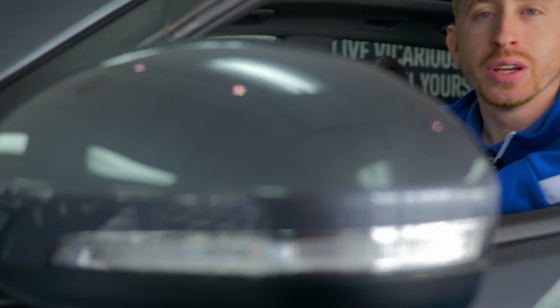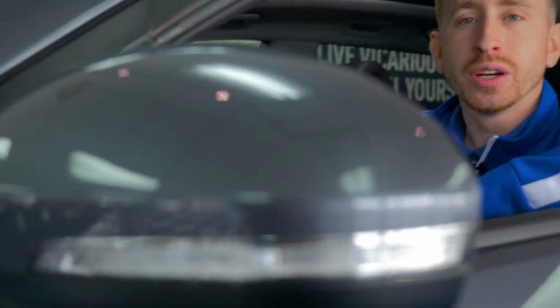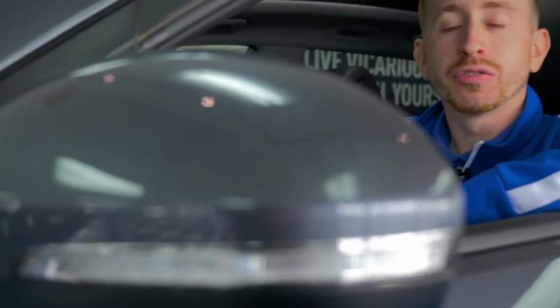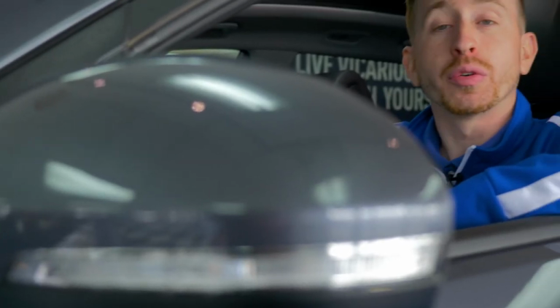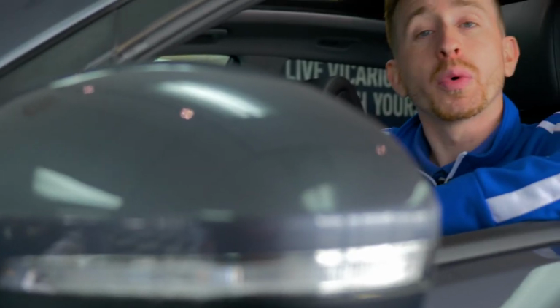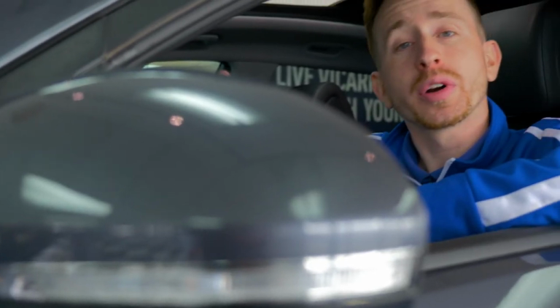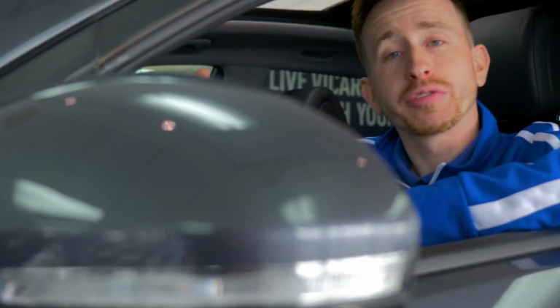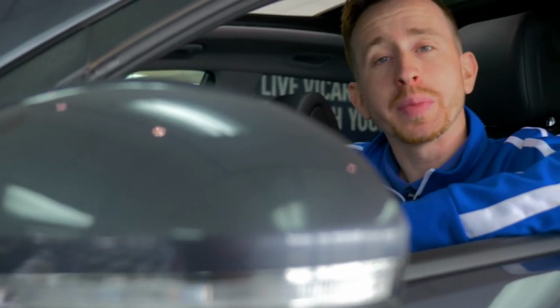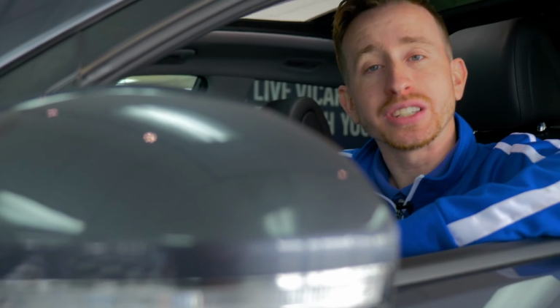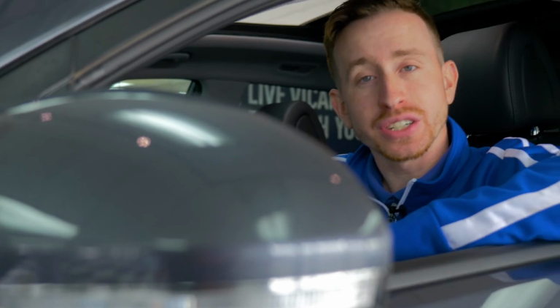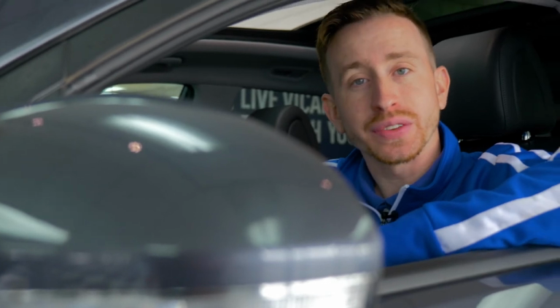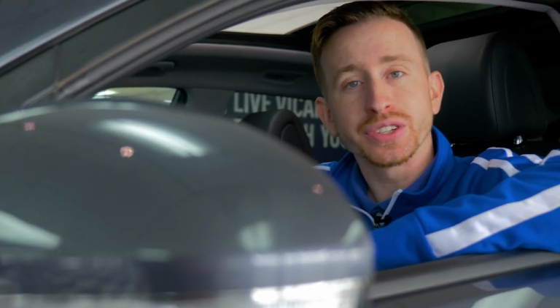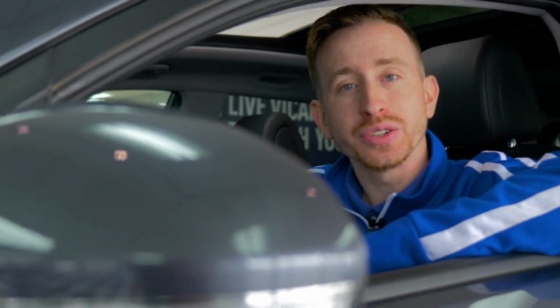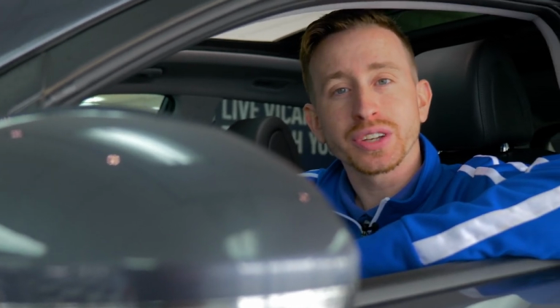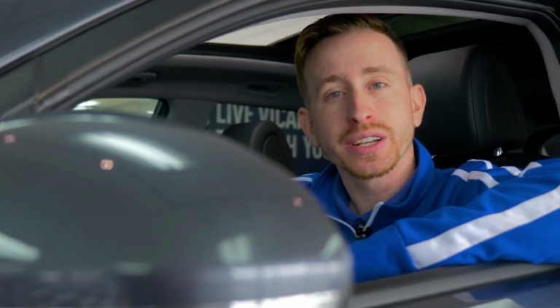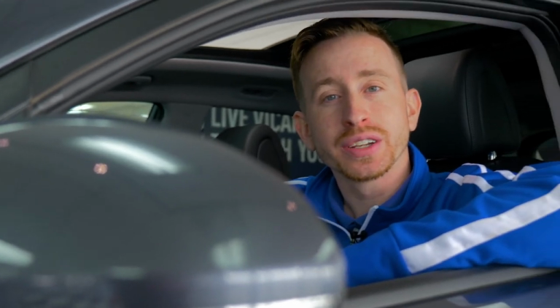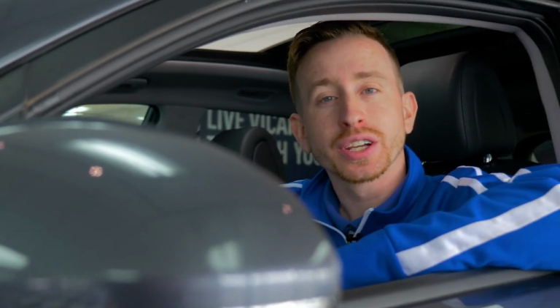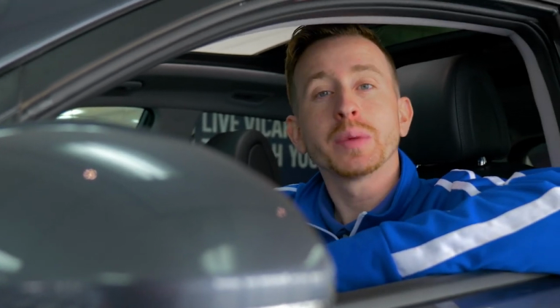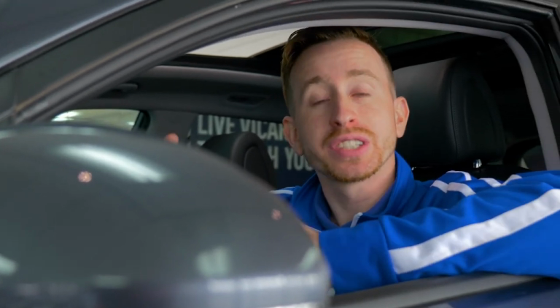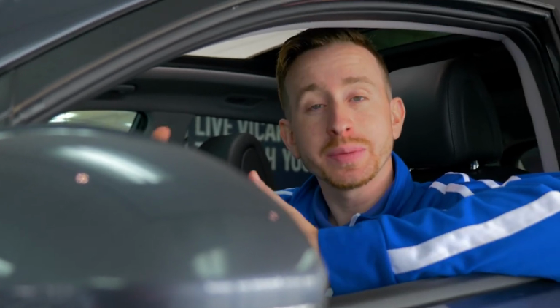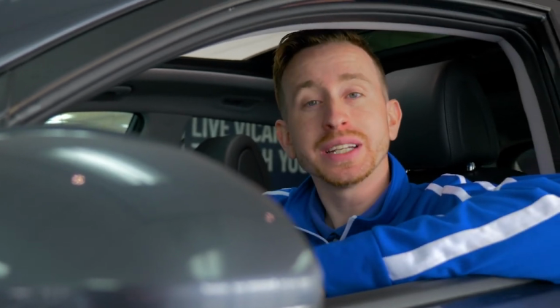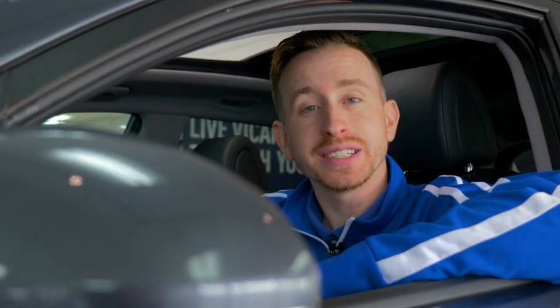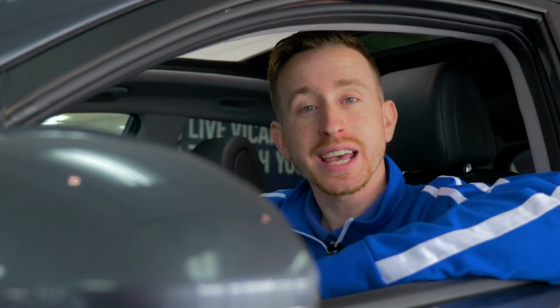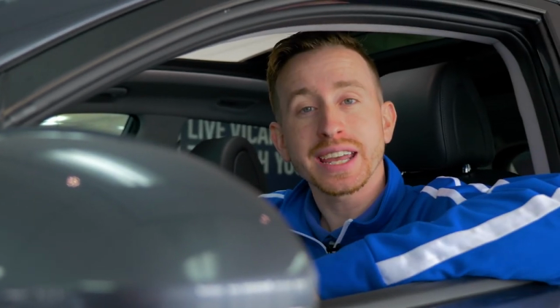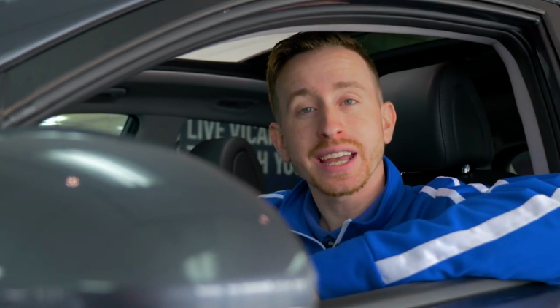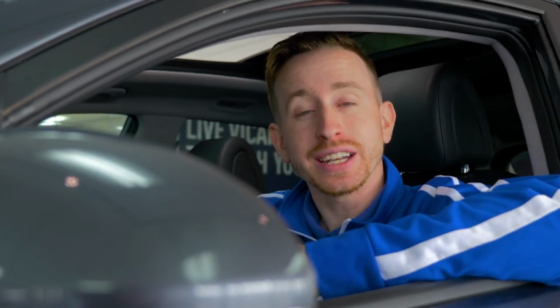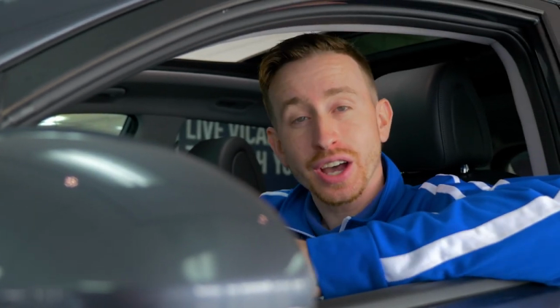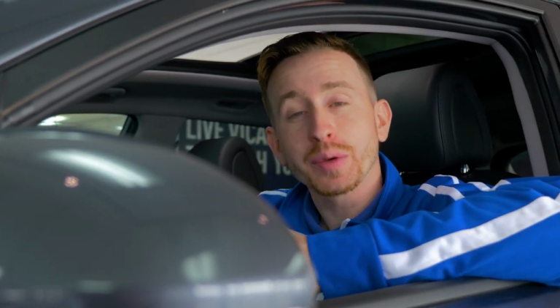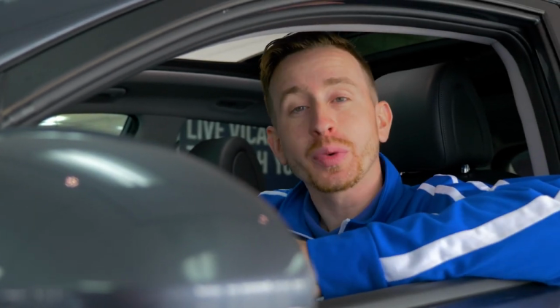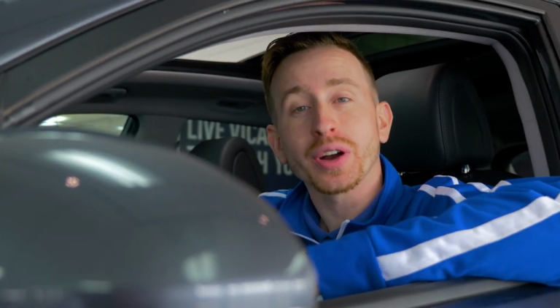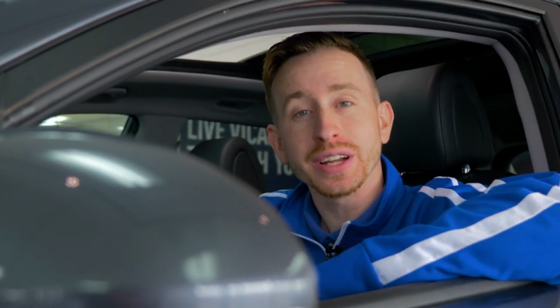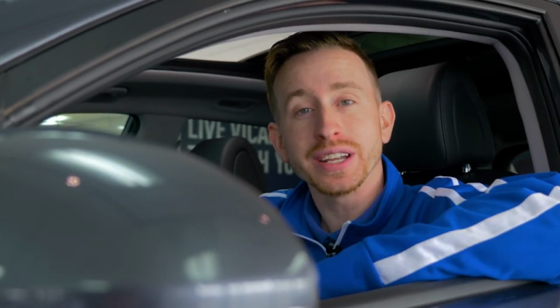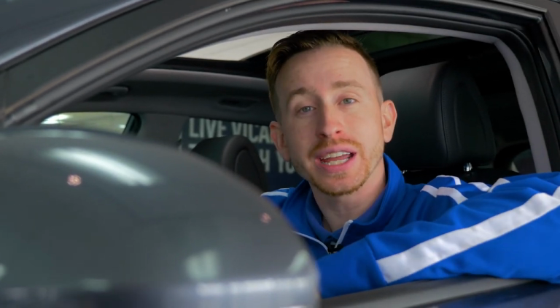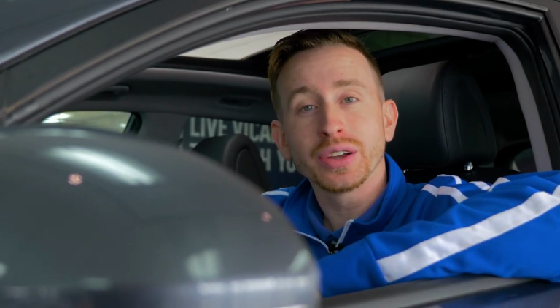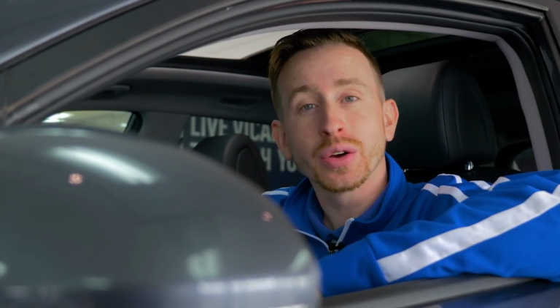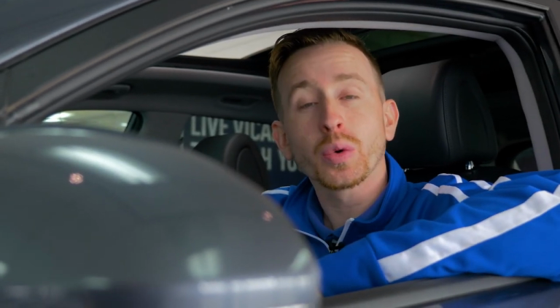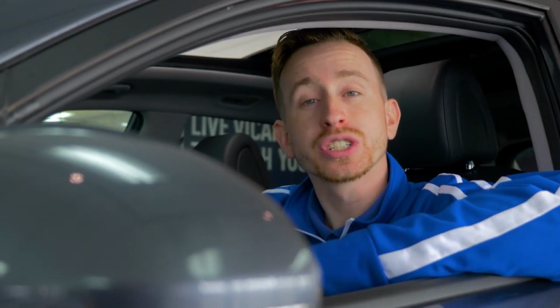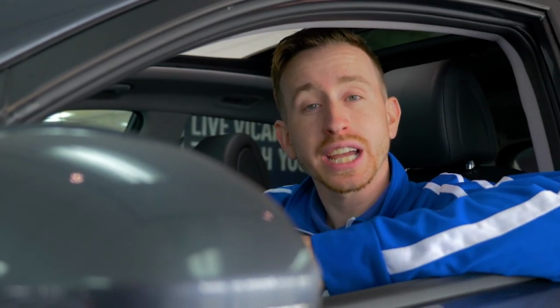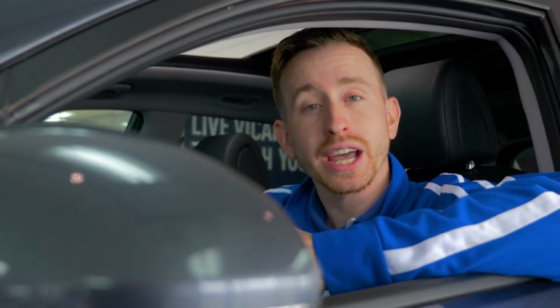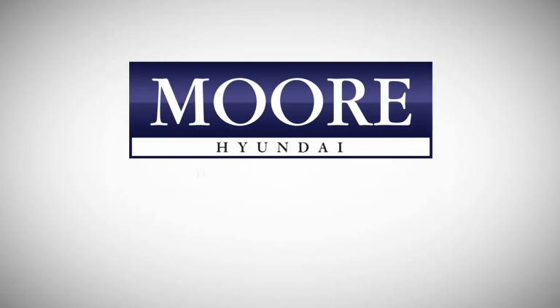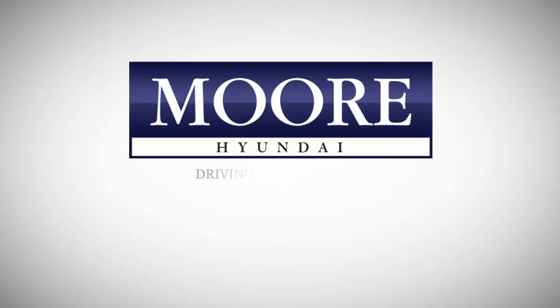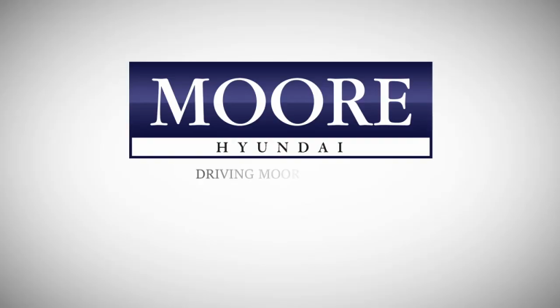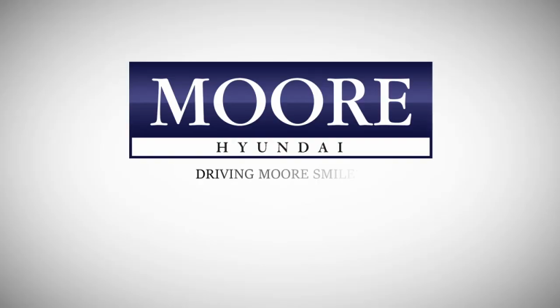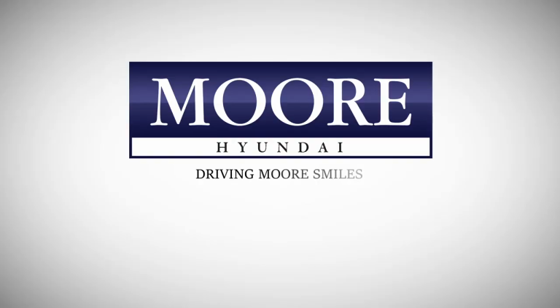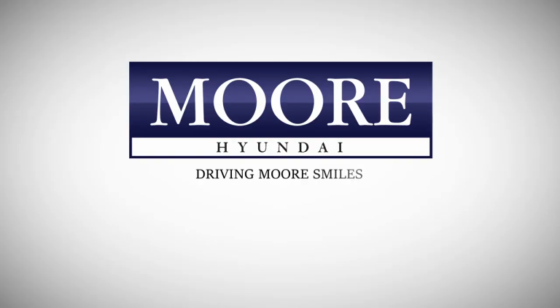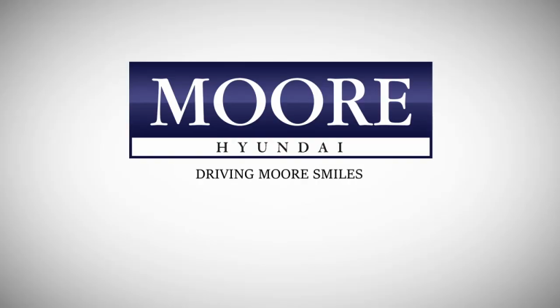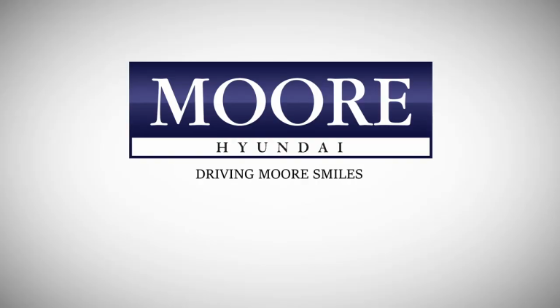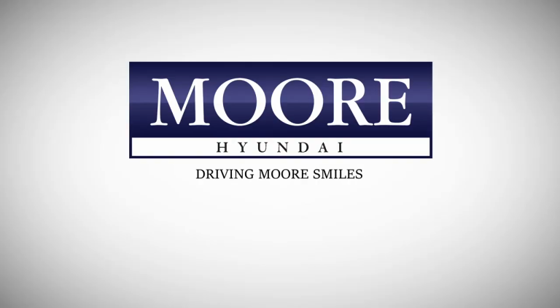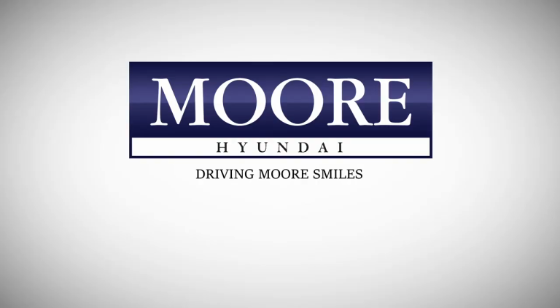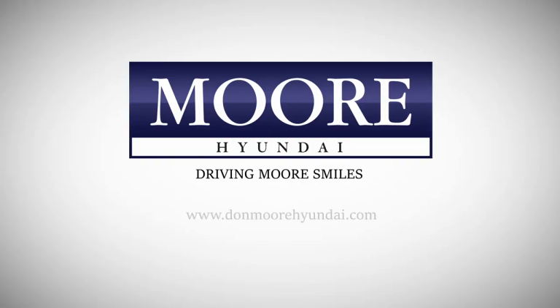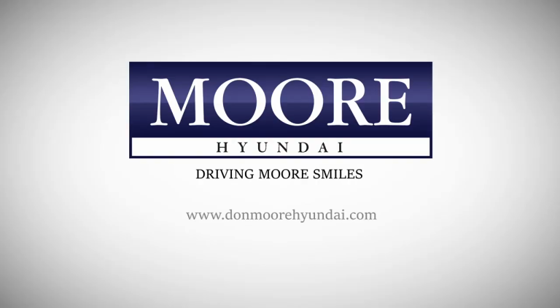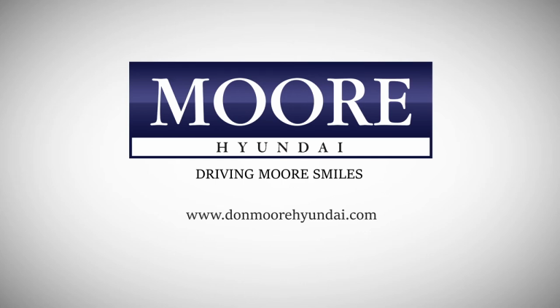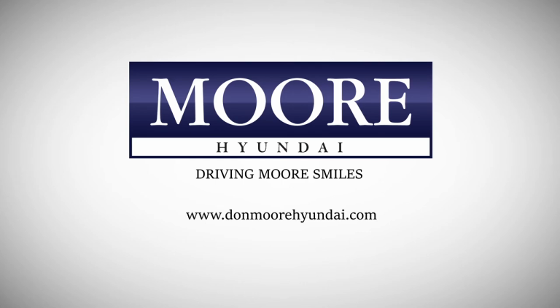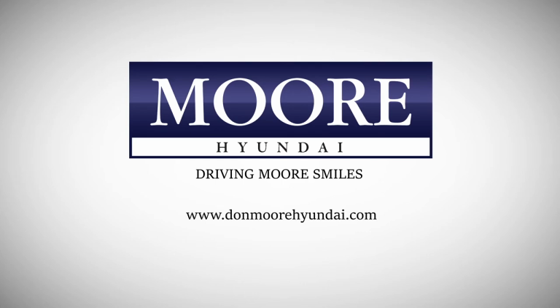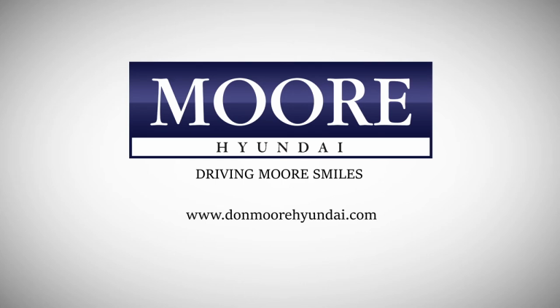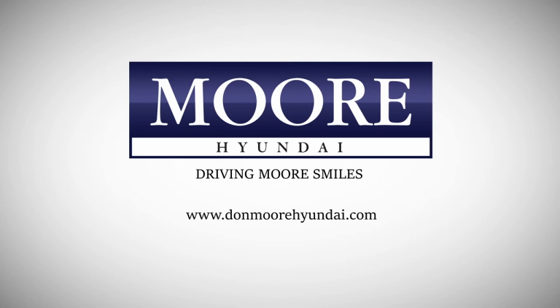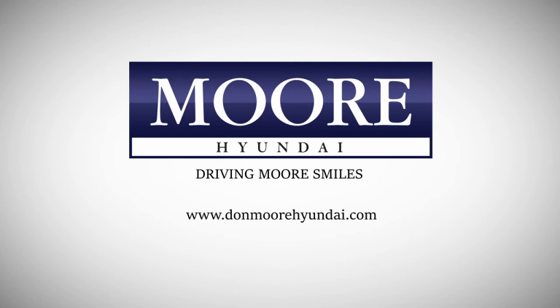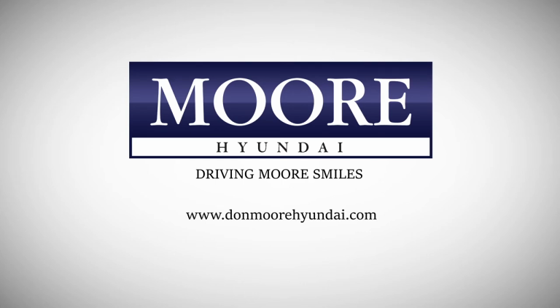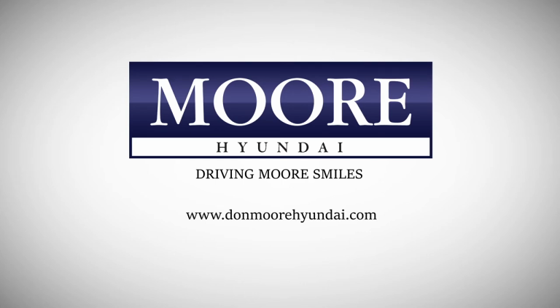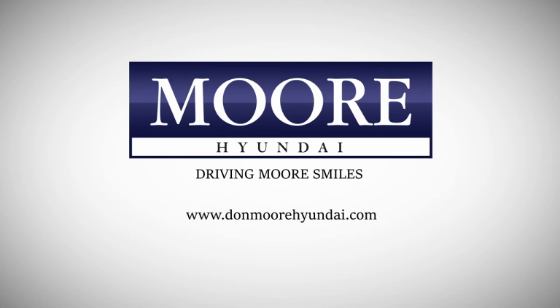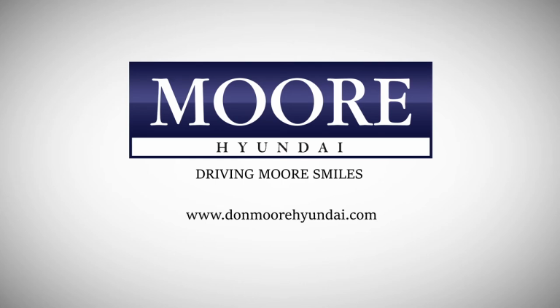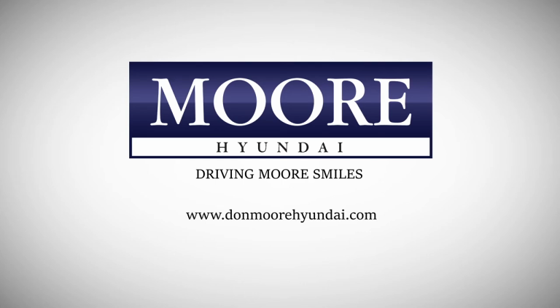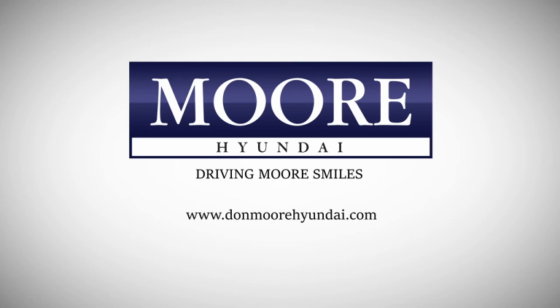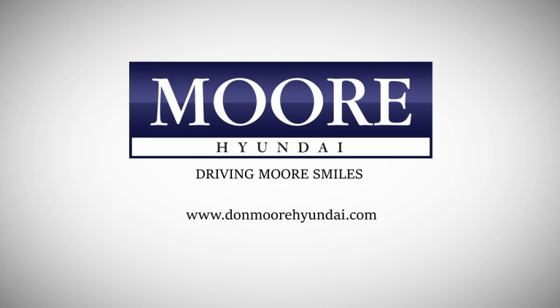For more information on the Tucson, come see me today at Don Moore Hyundai, or check out our website at www.moredeals.com.